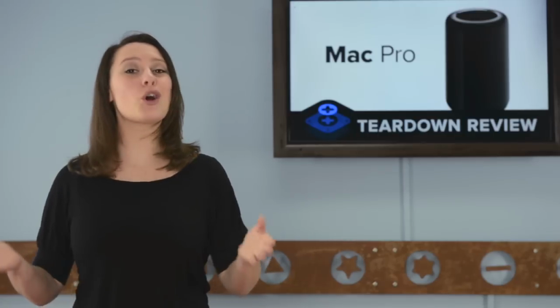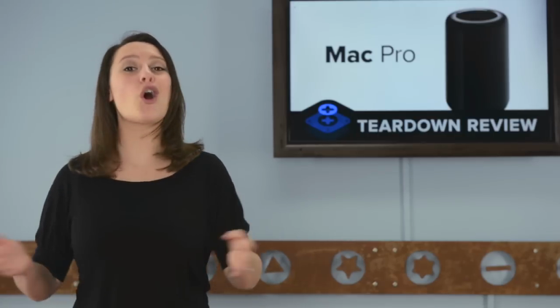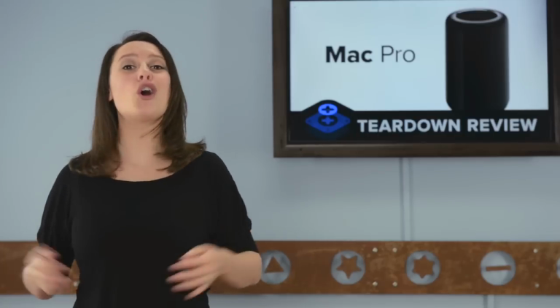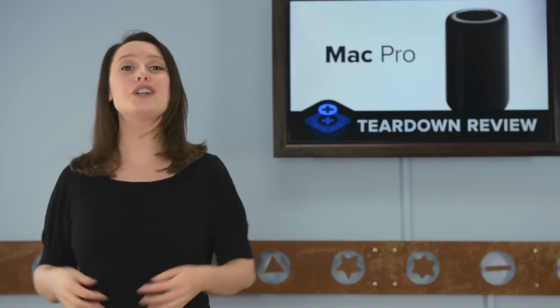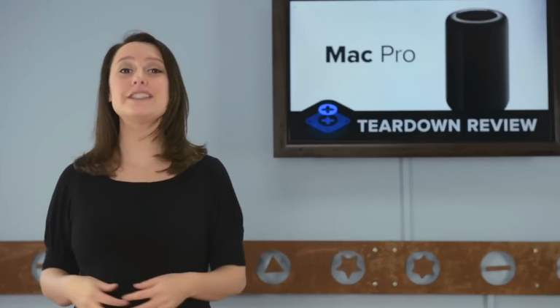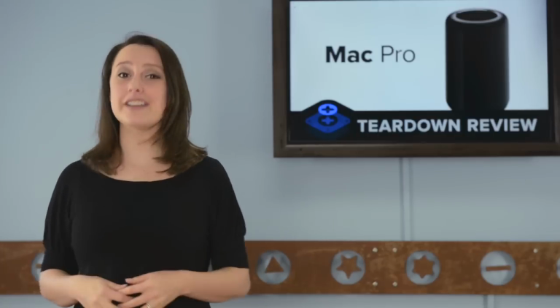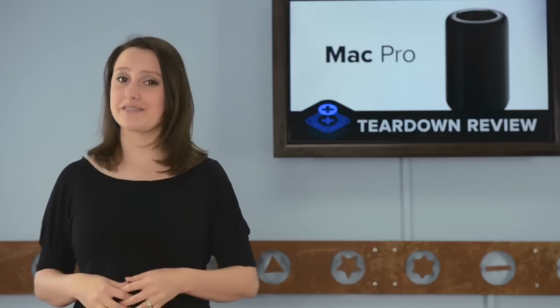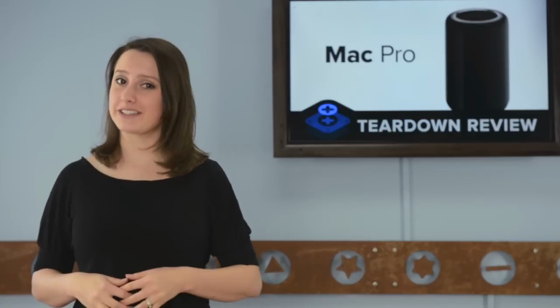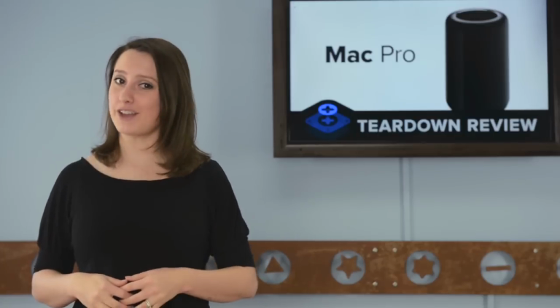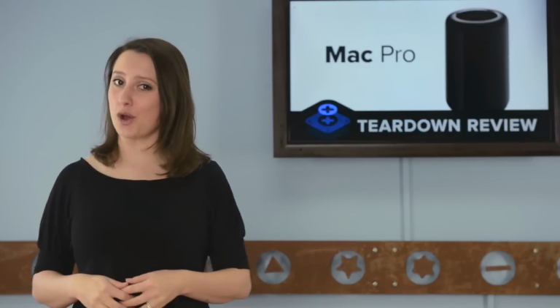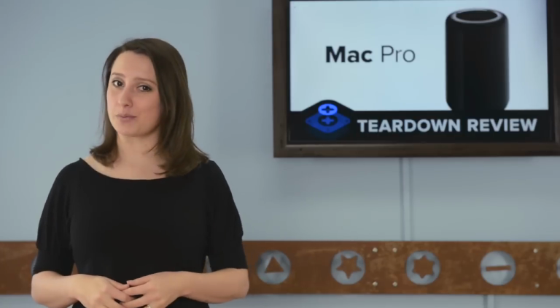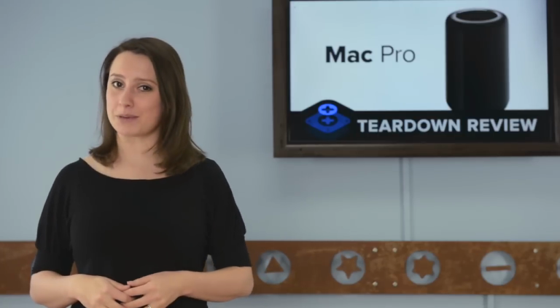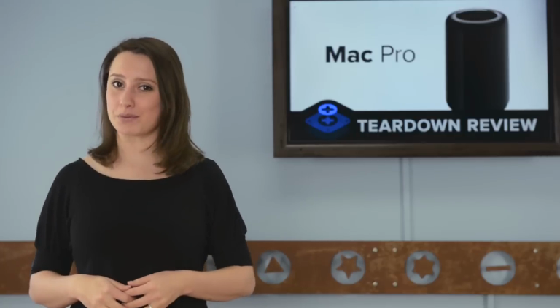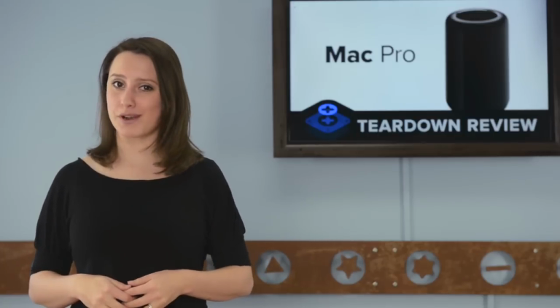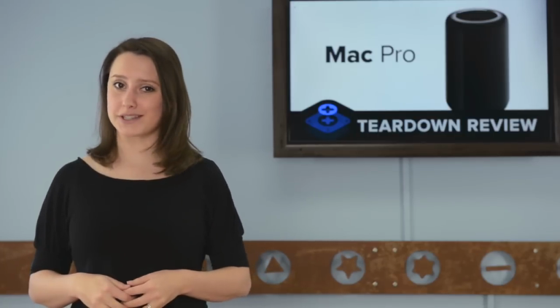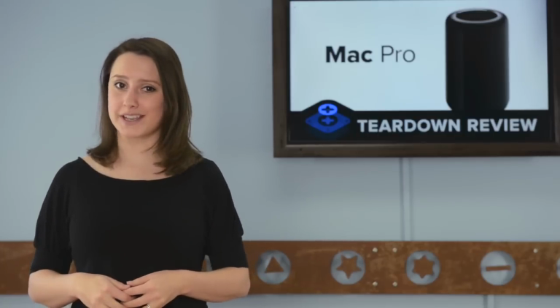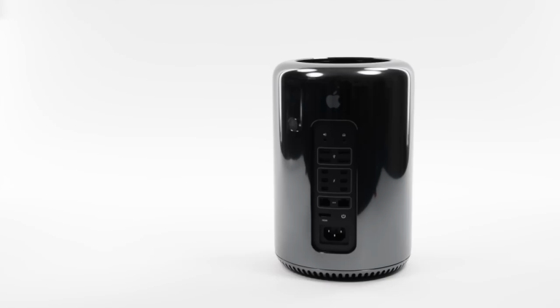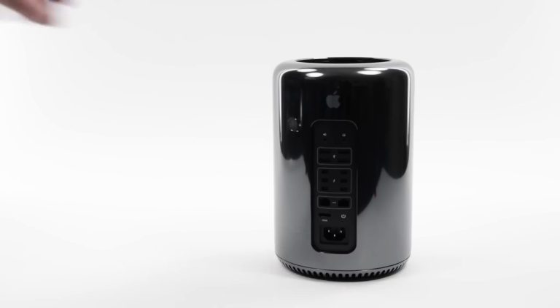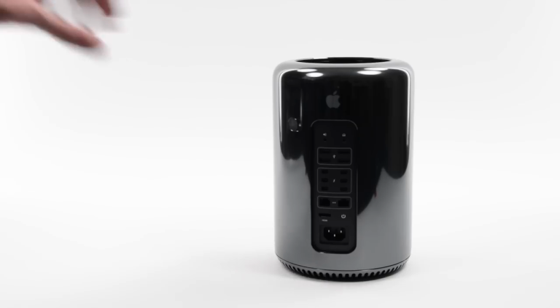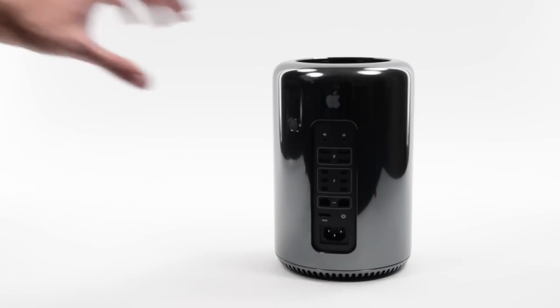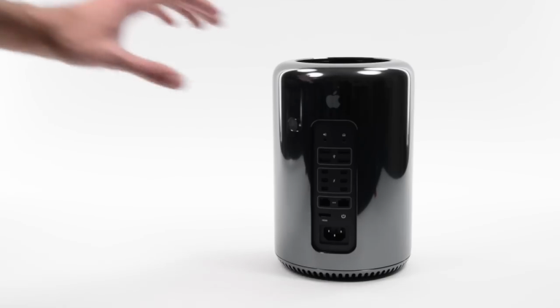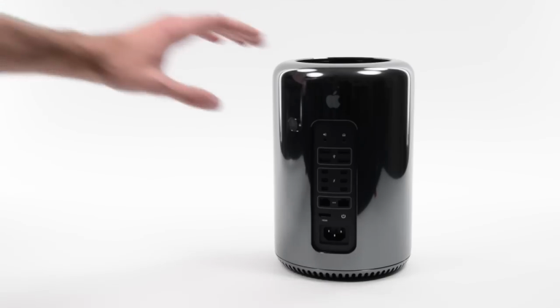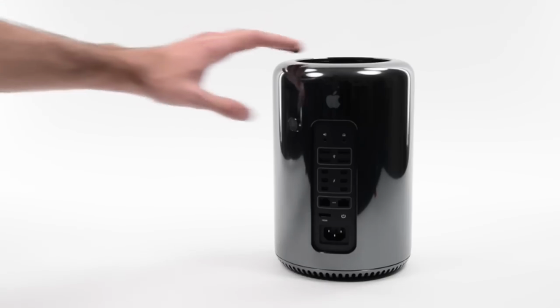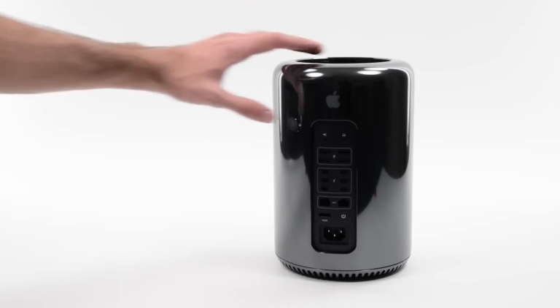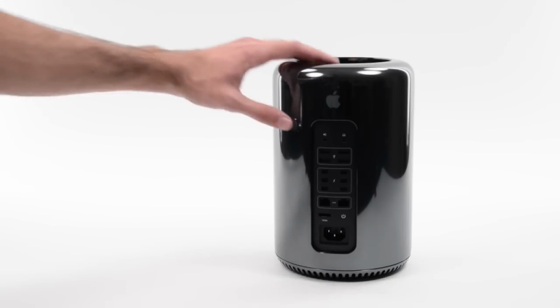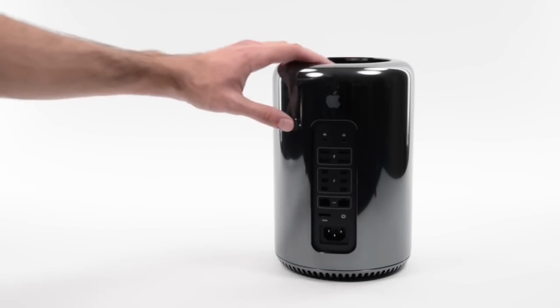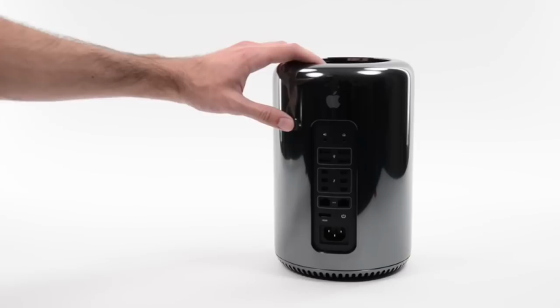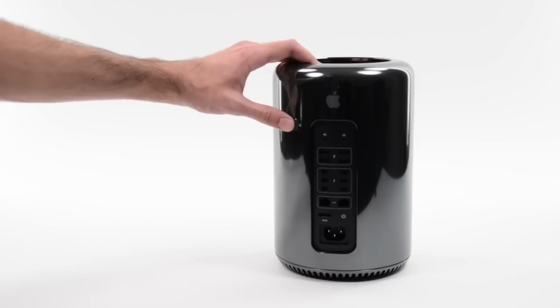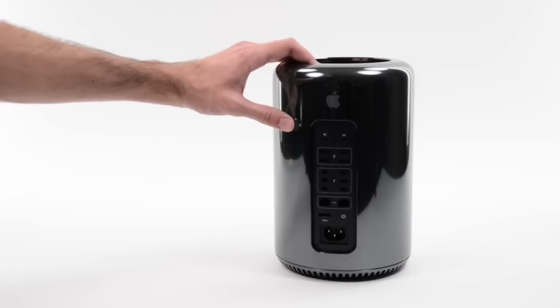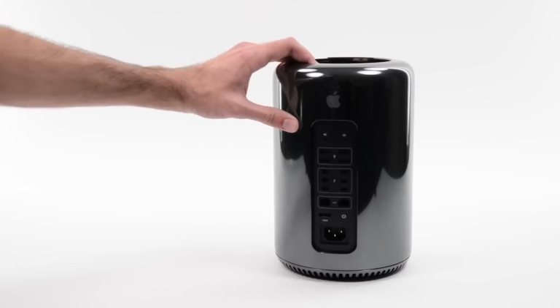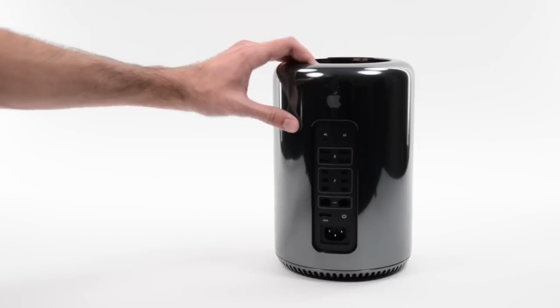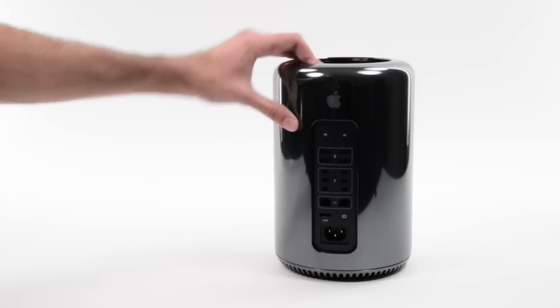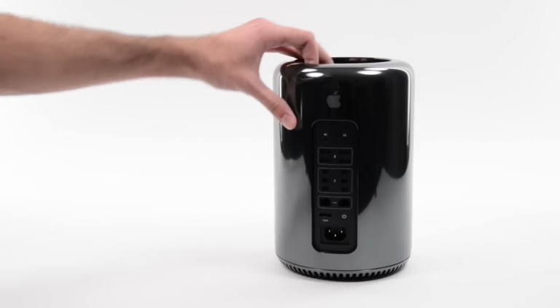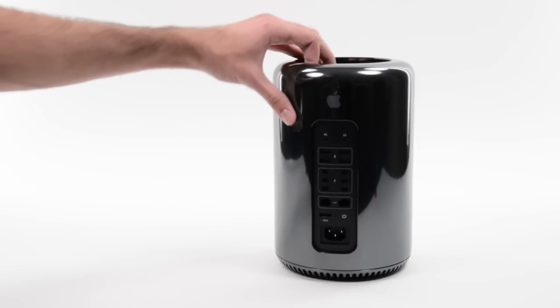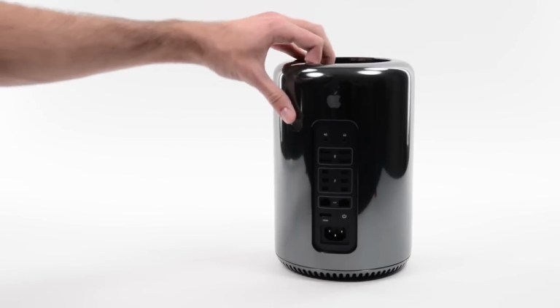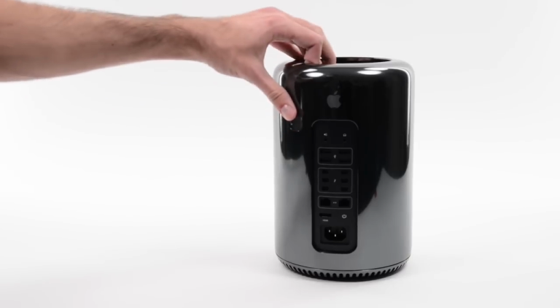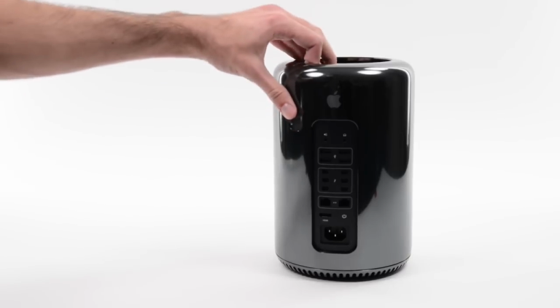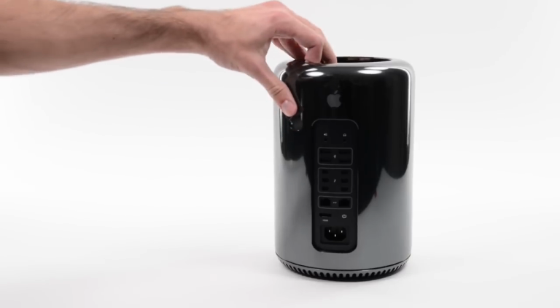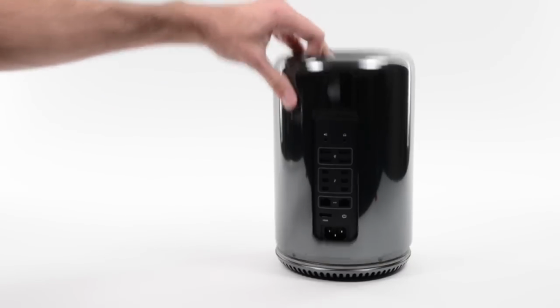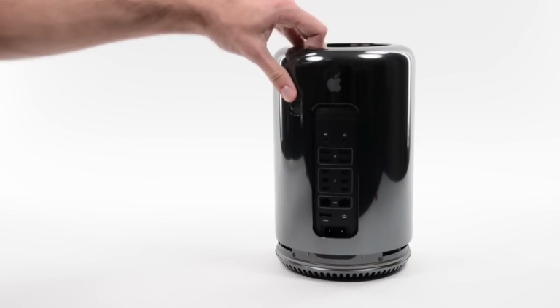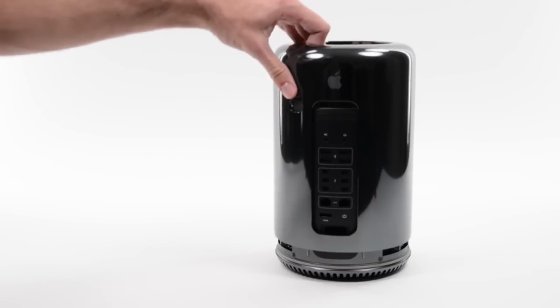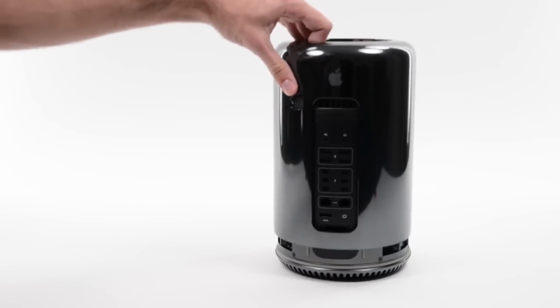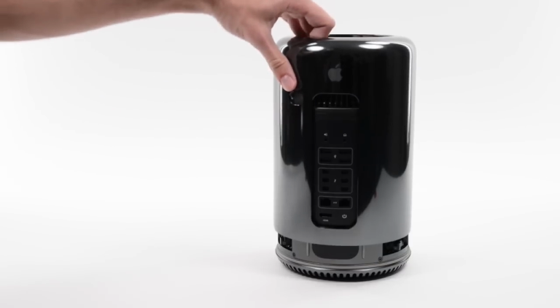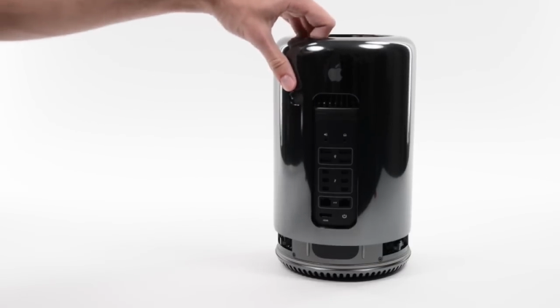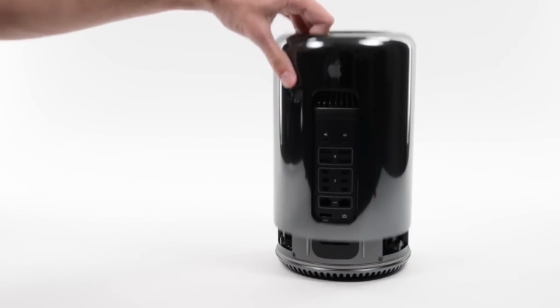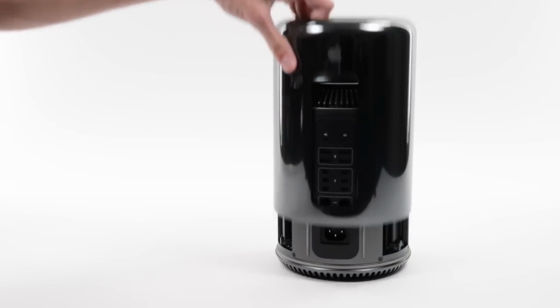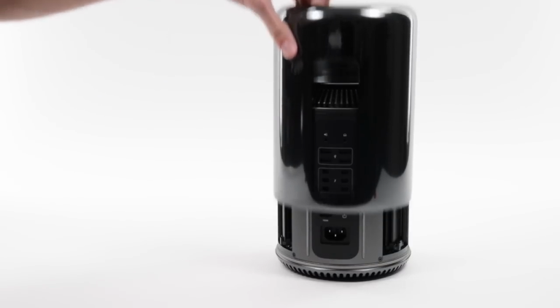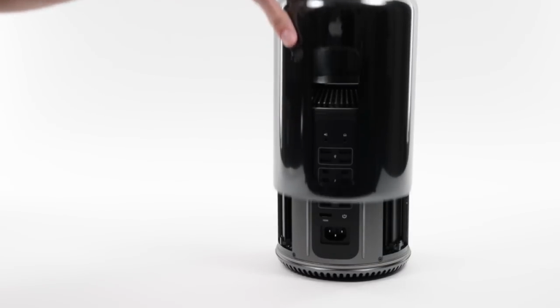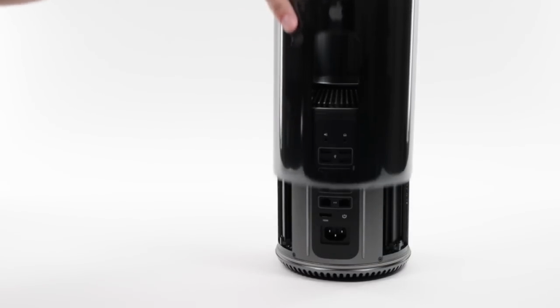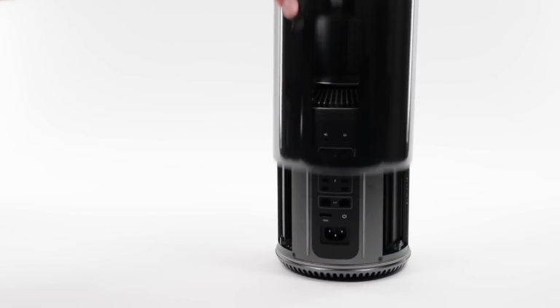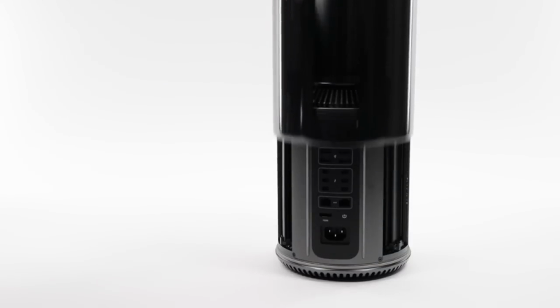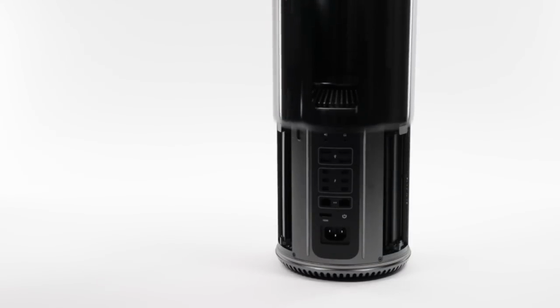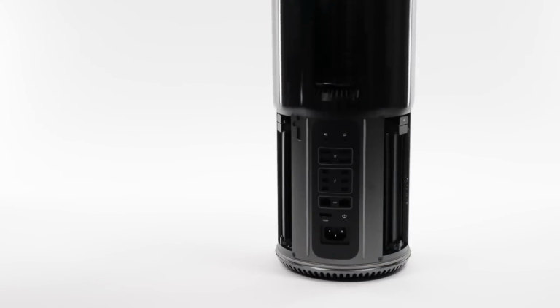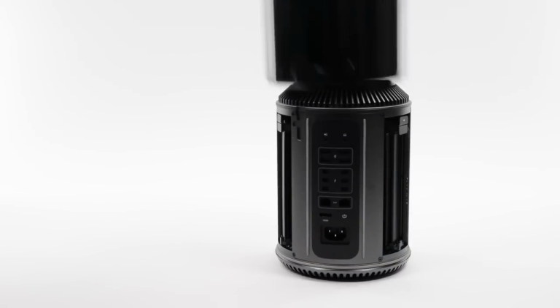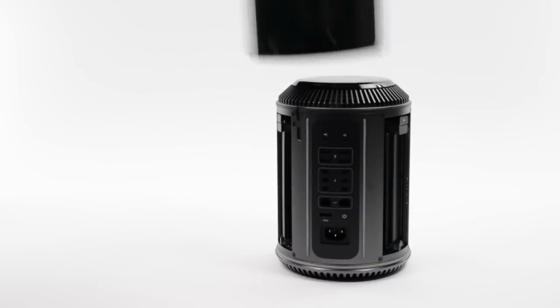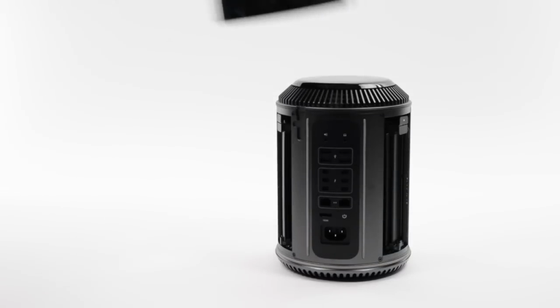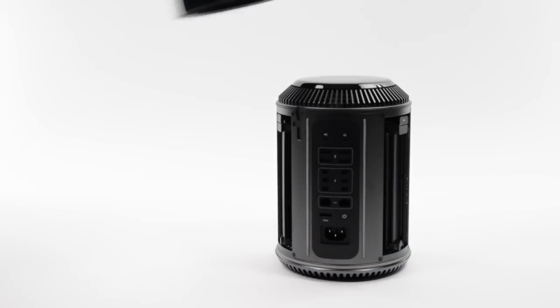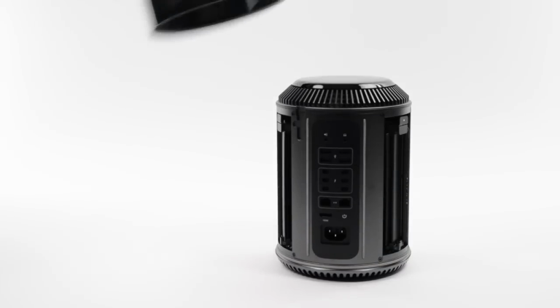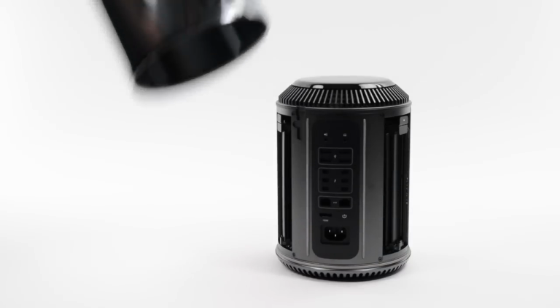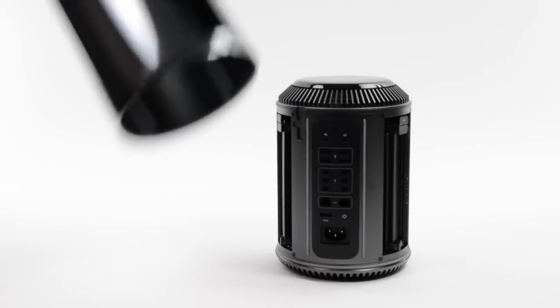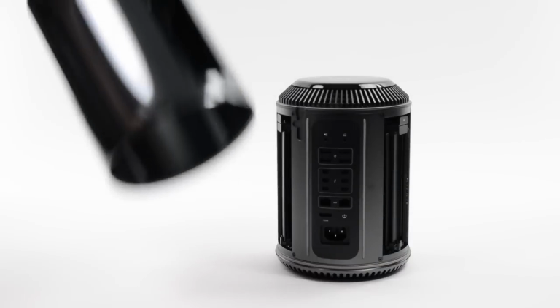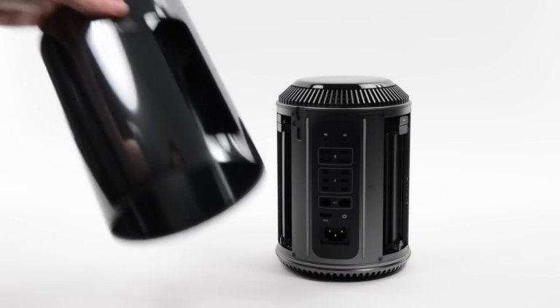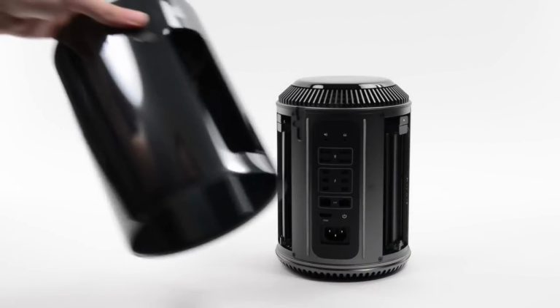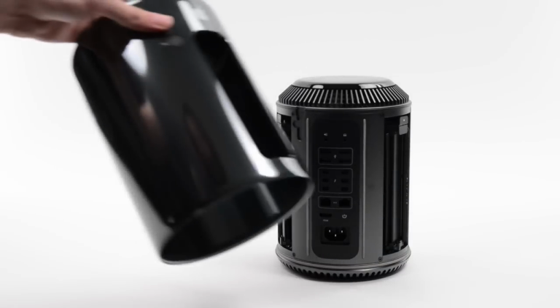We've only just begun and we're already loving the opening process. With the flick of a switch, the encasement tube is off, and now we get our first look inside.